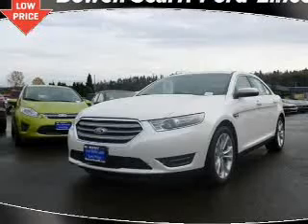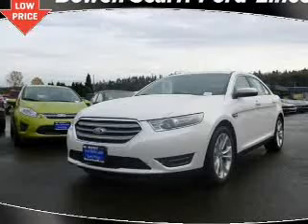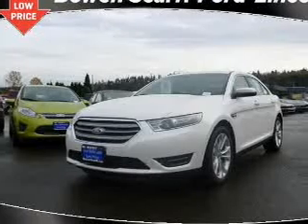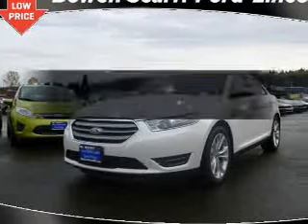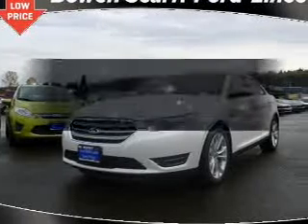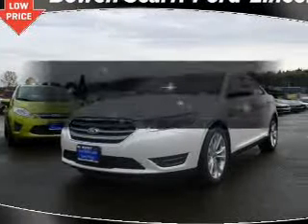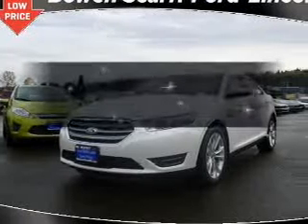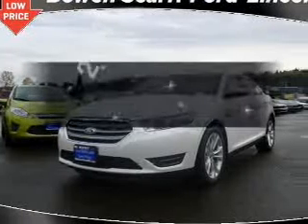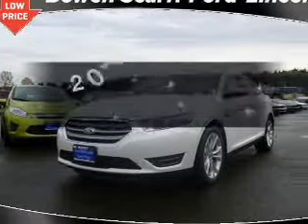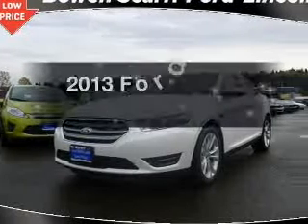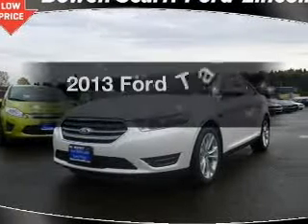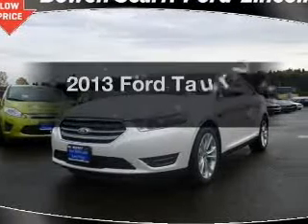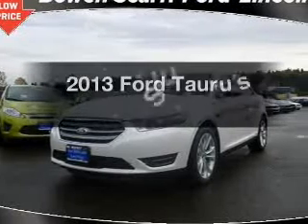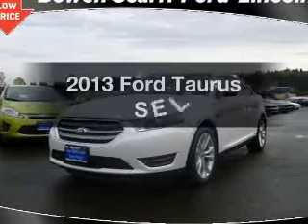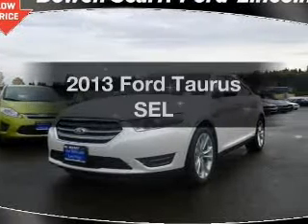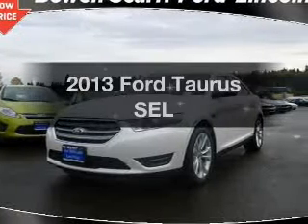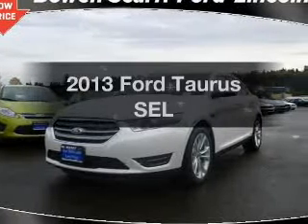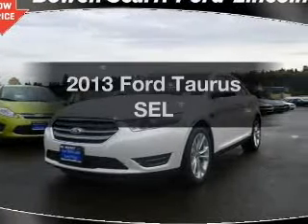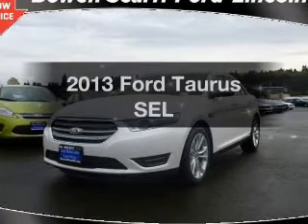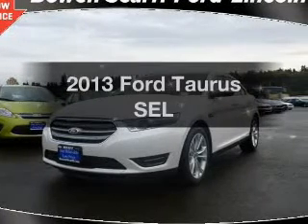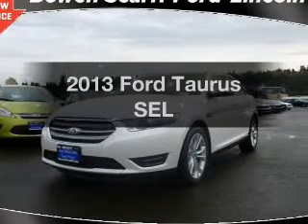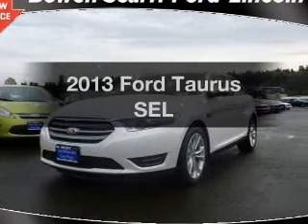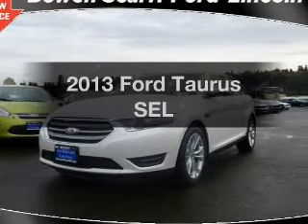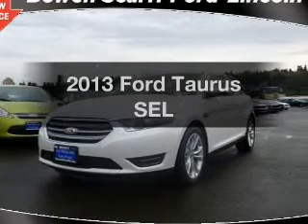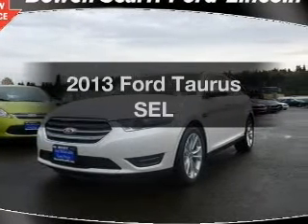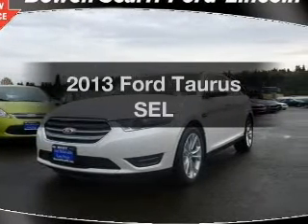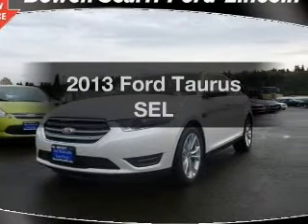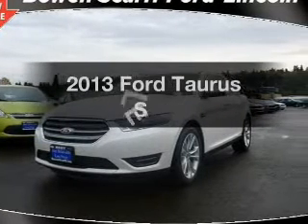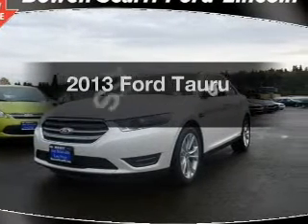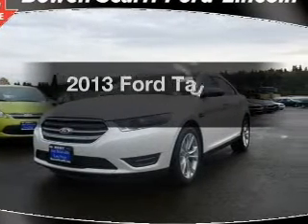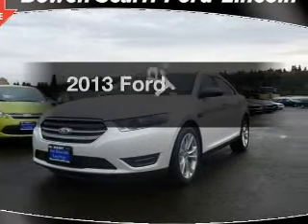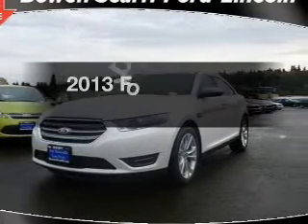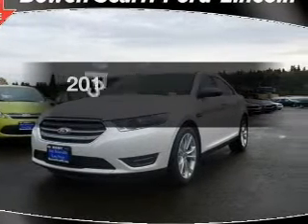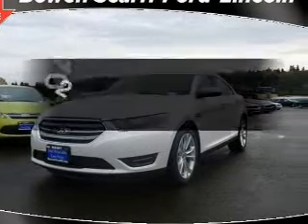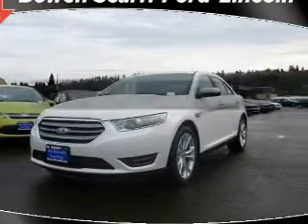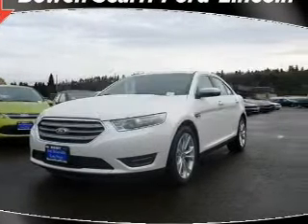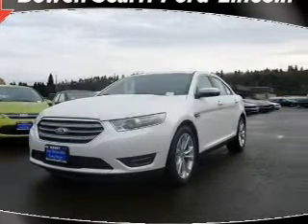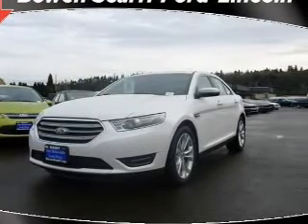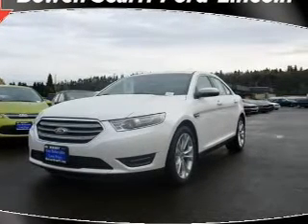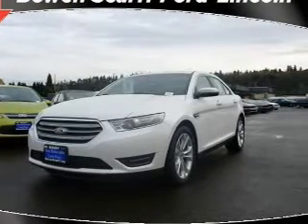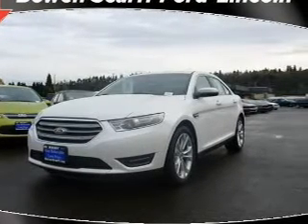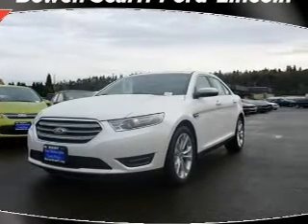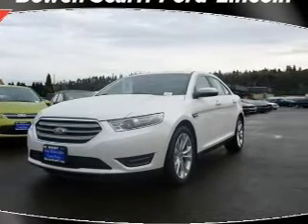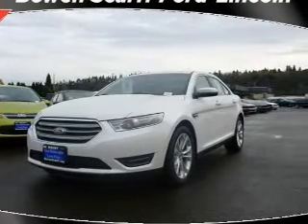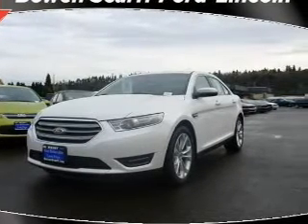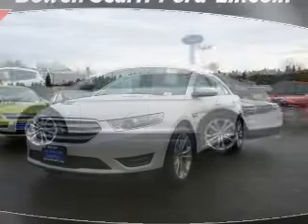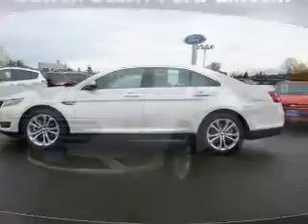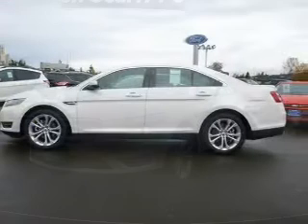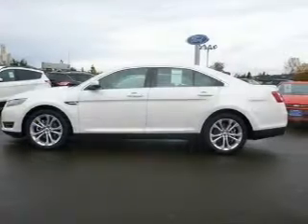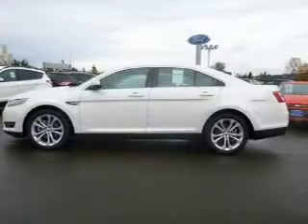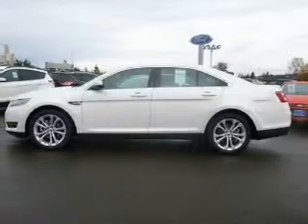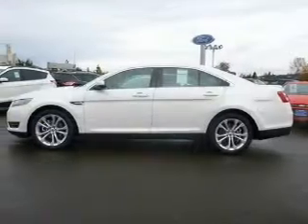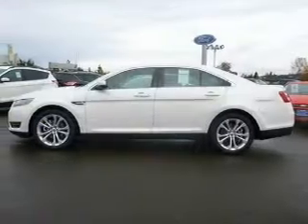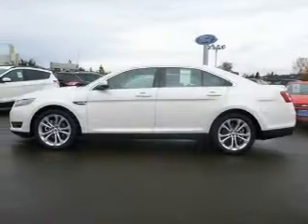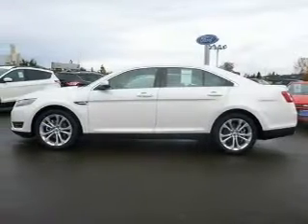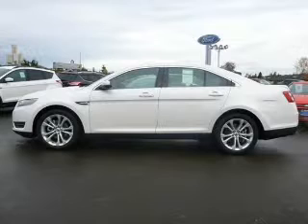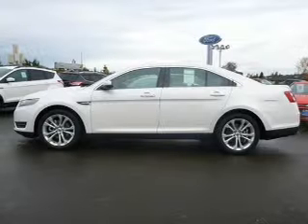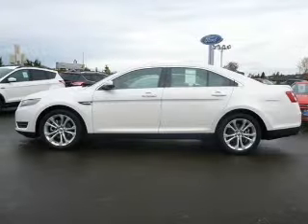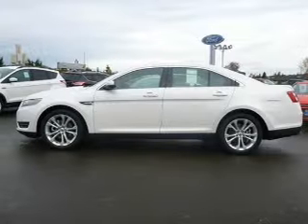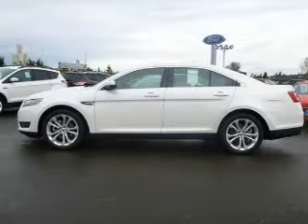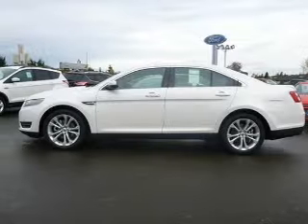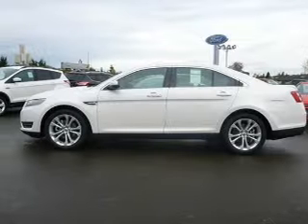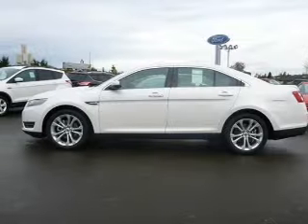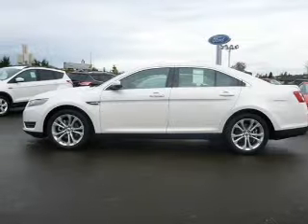Presenting the 2013 Ford Taurus. Travel the roads in style and comfort in this great vehicle.